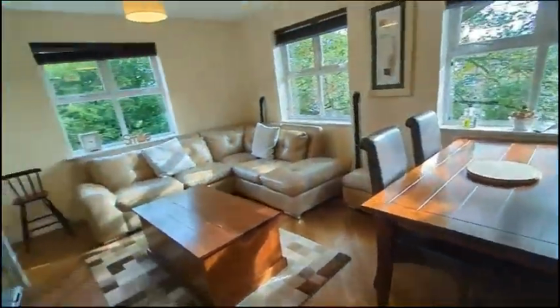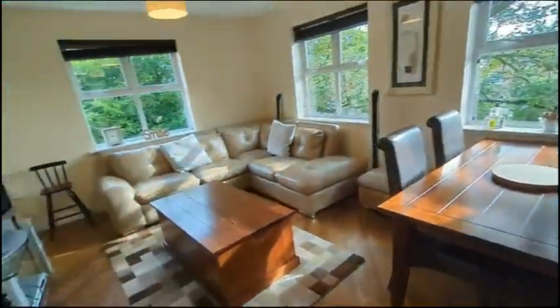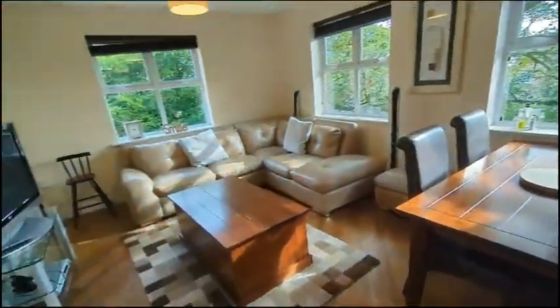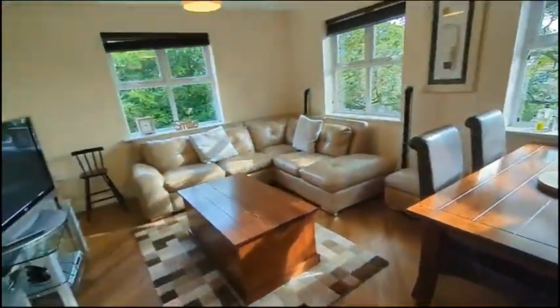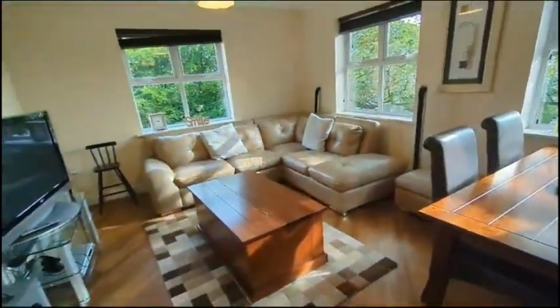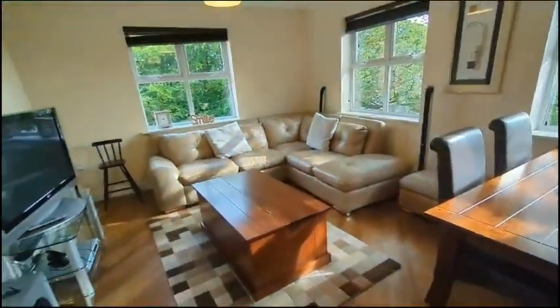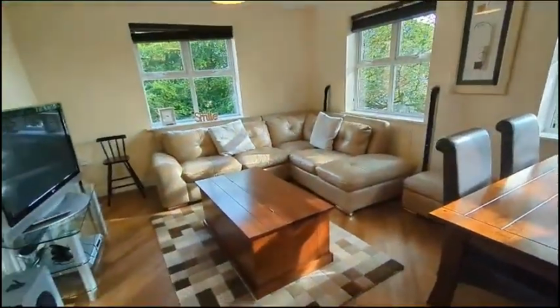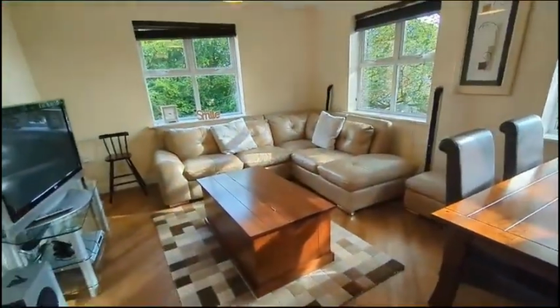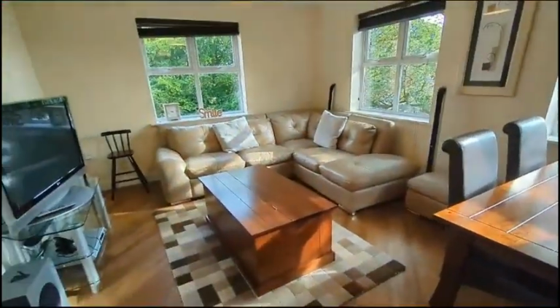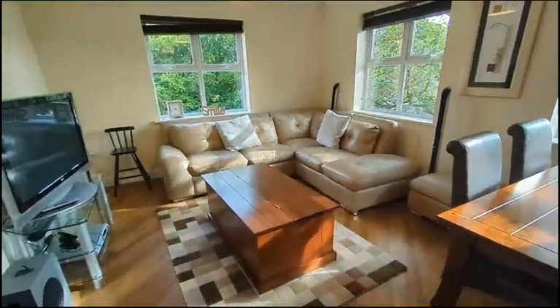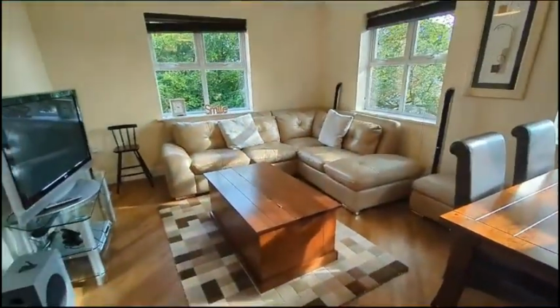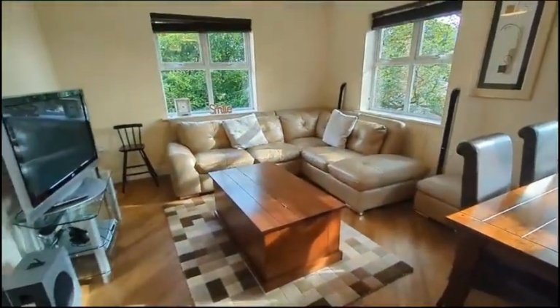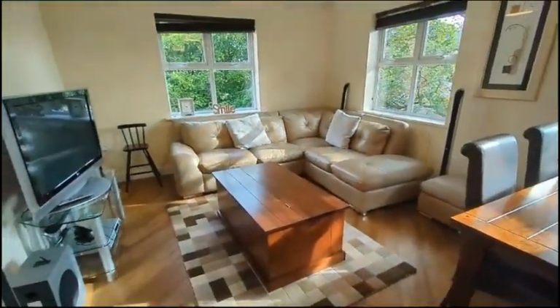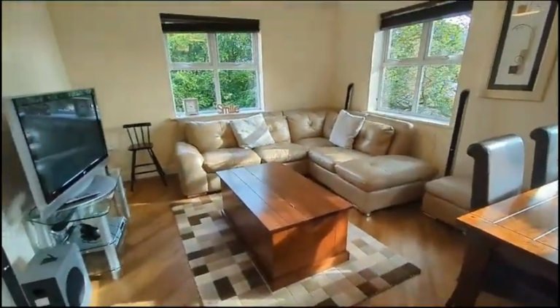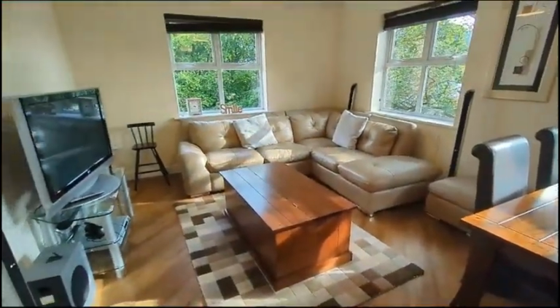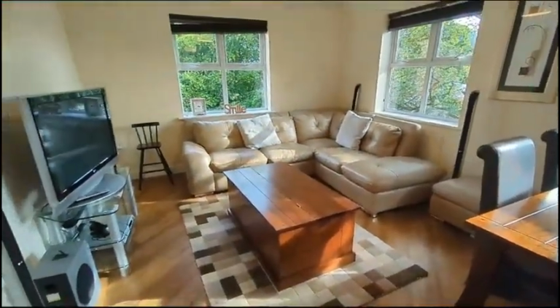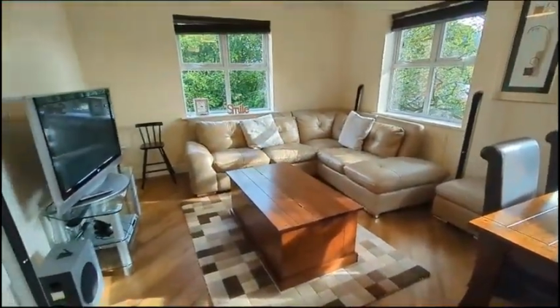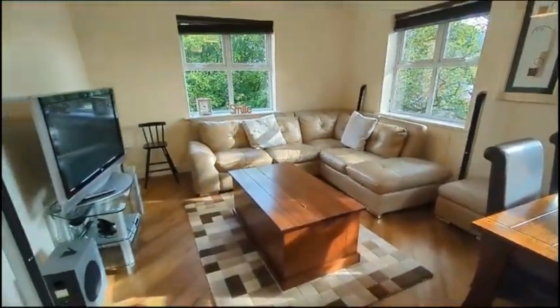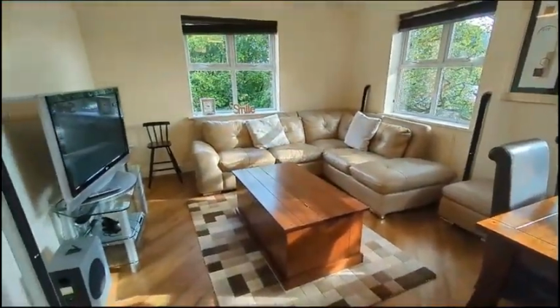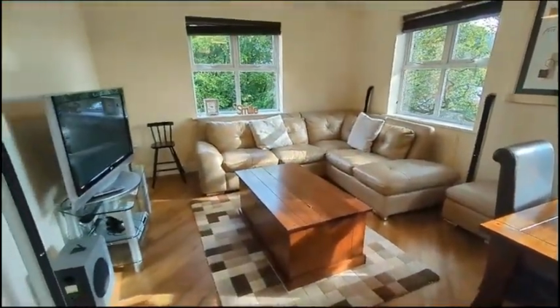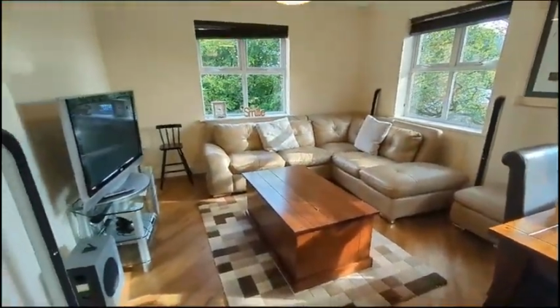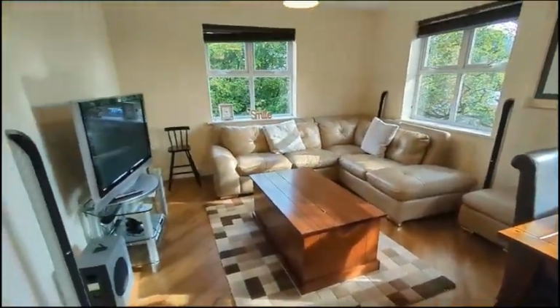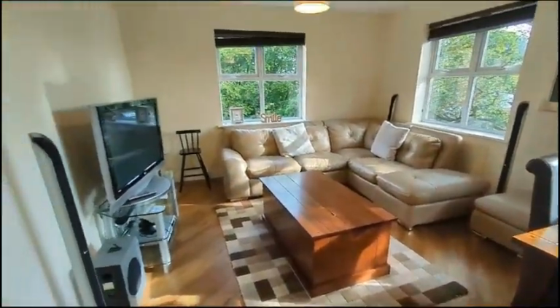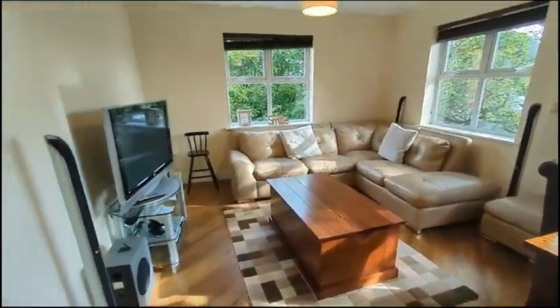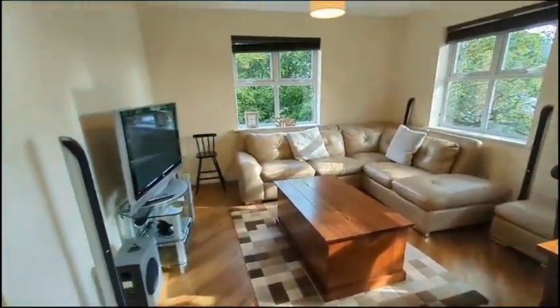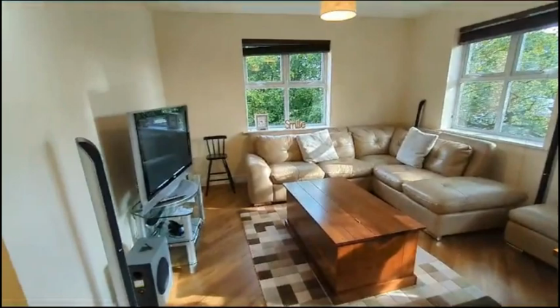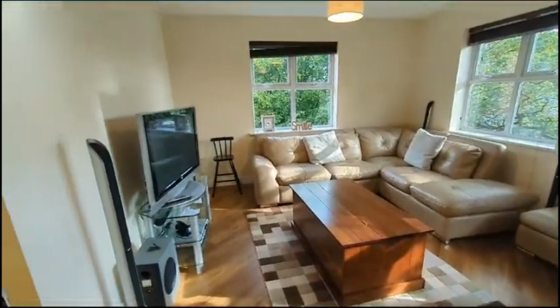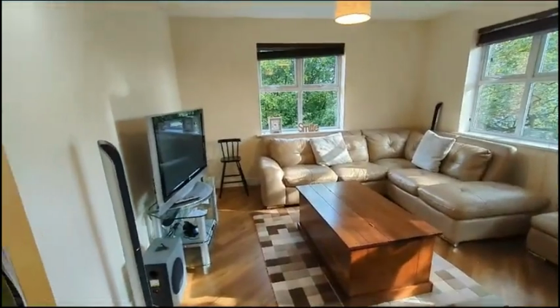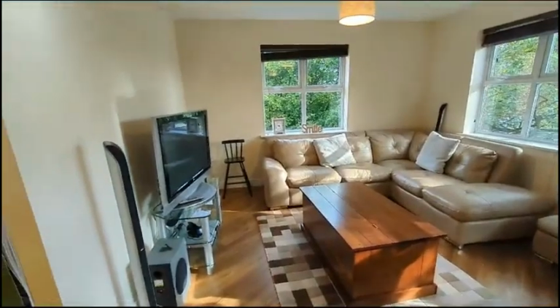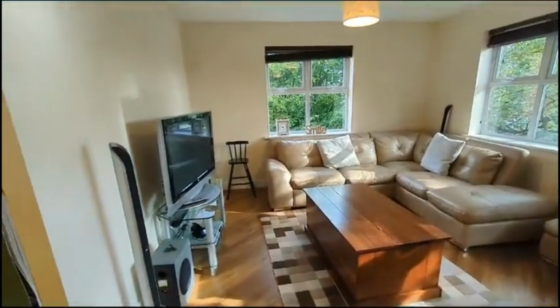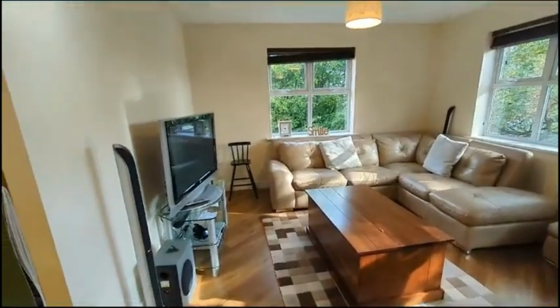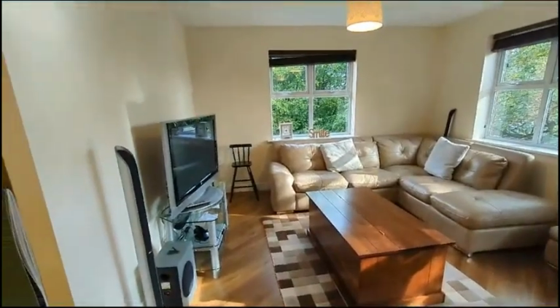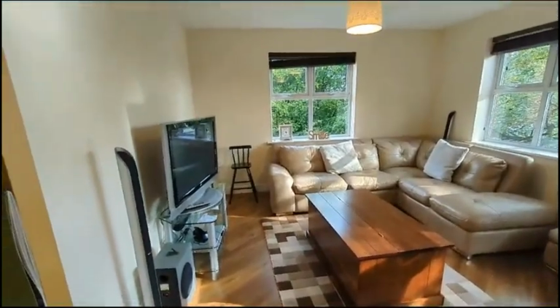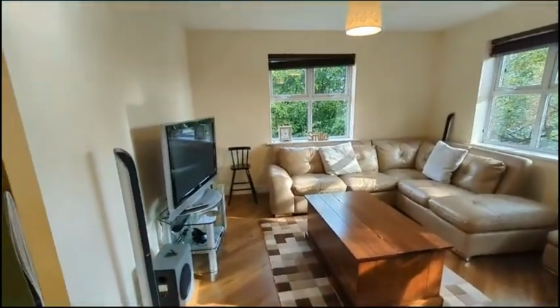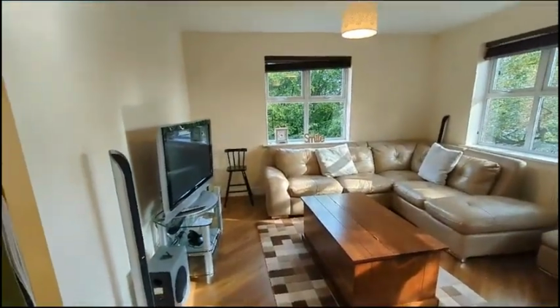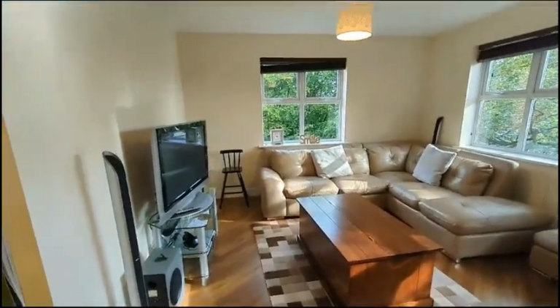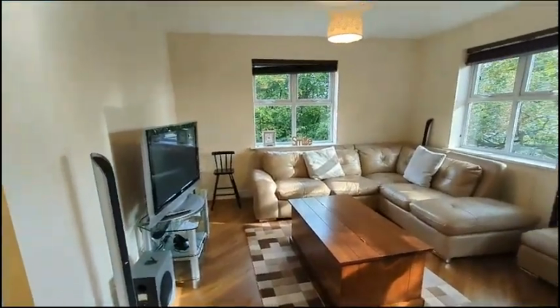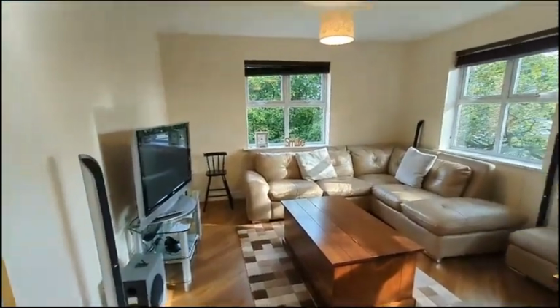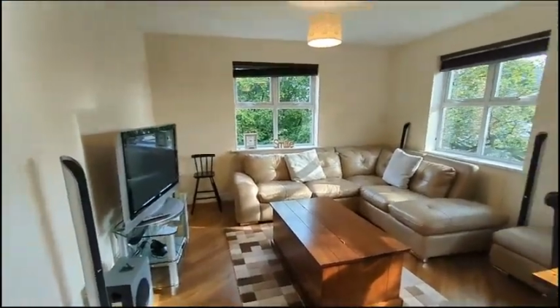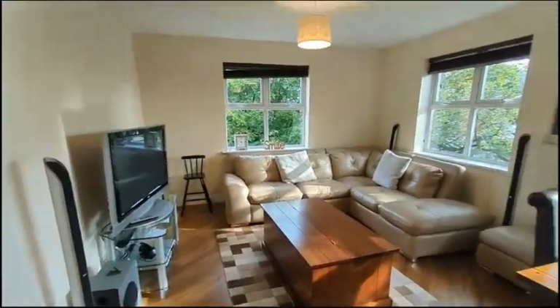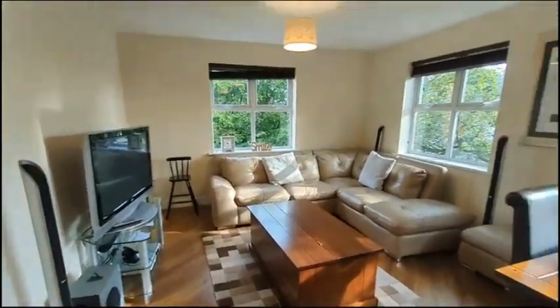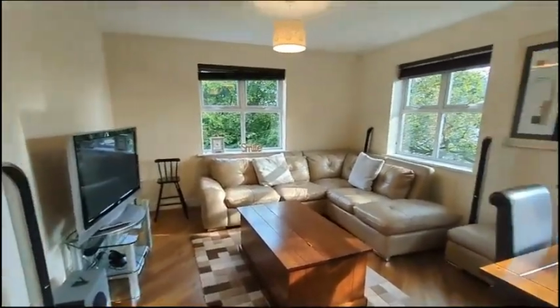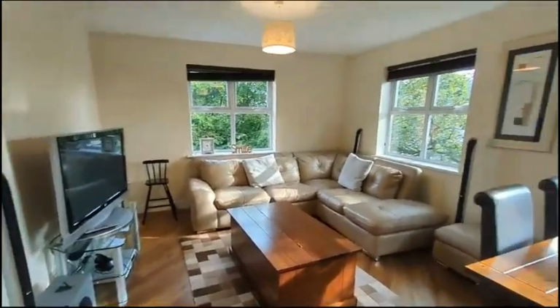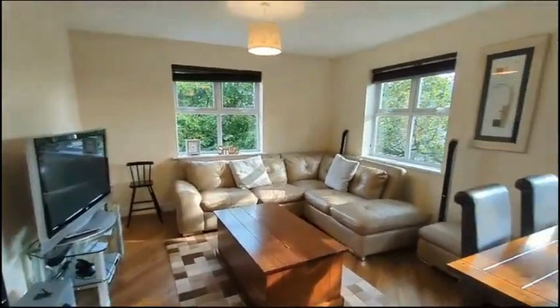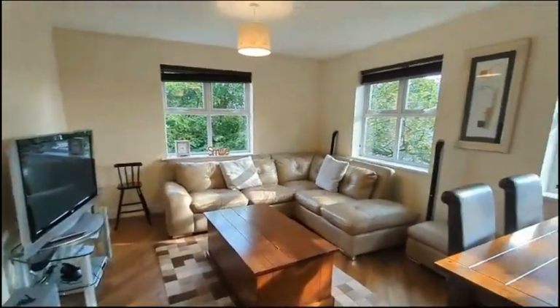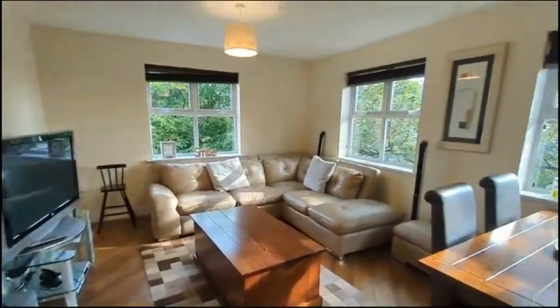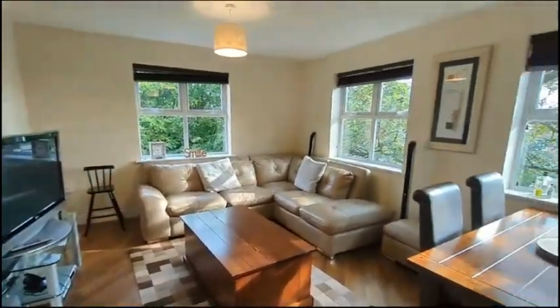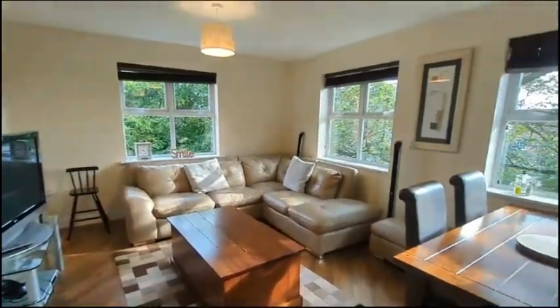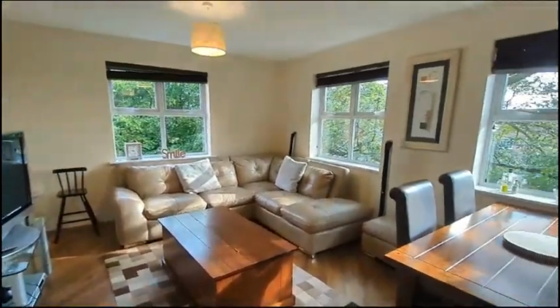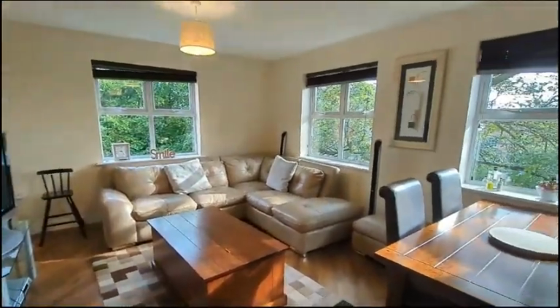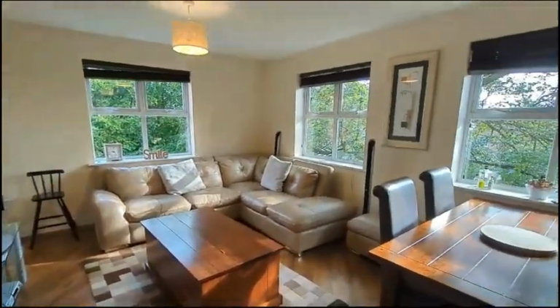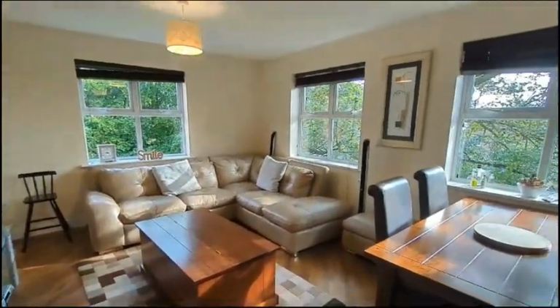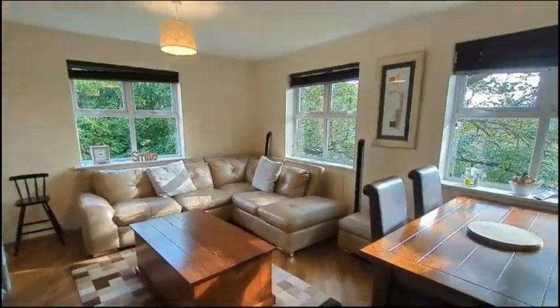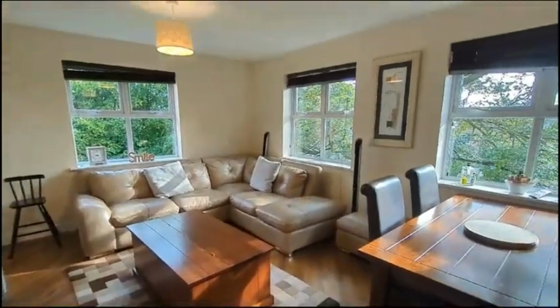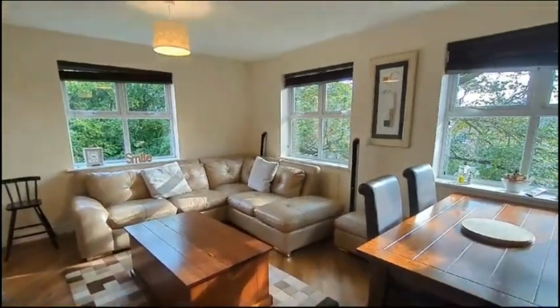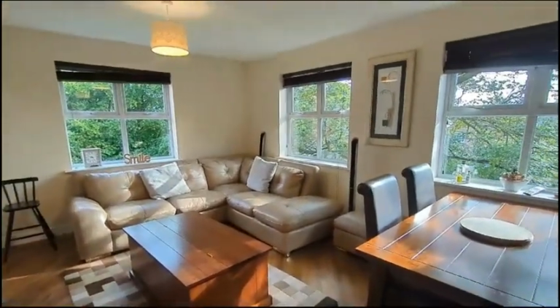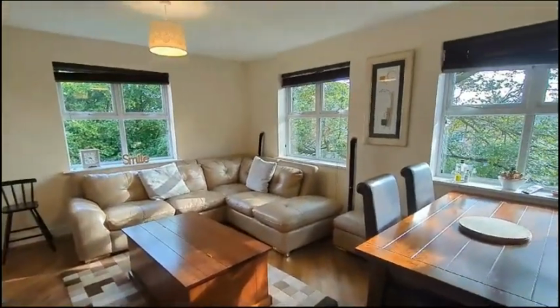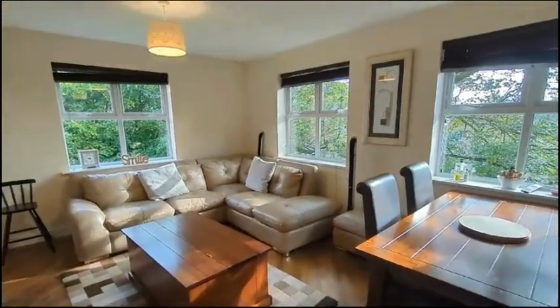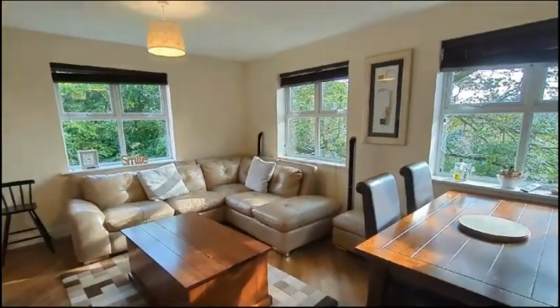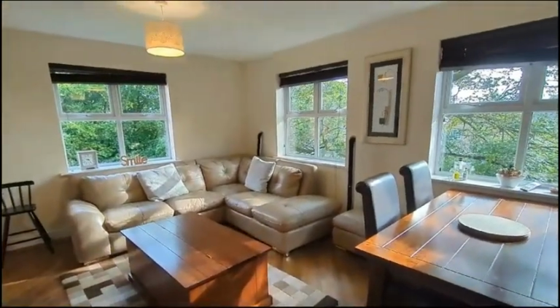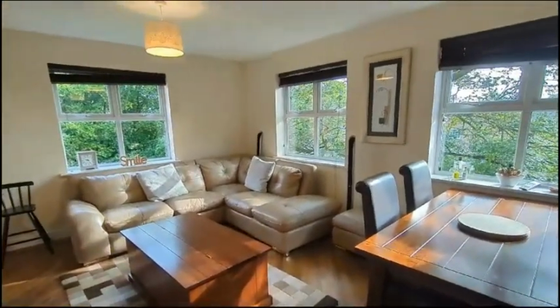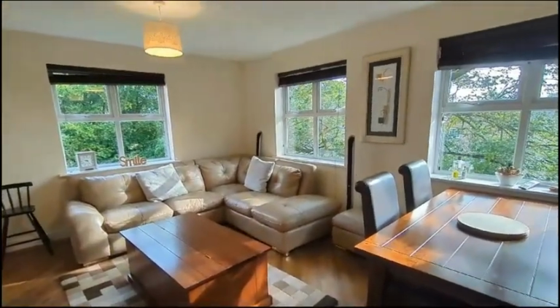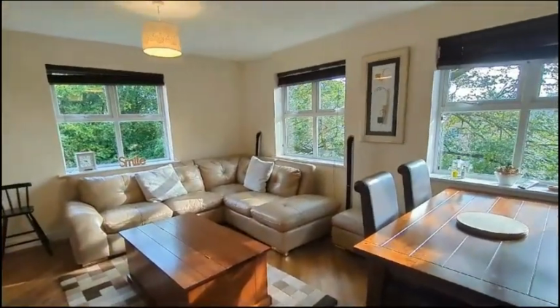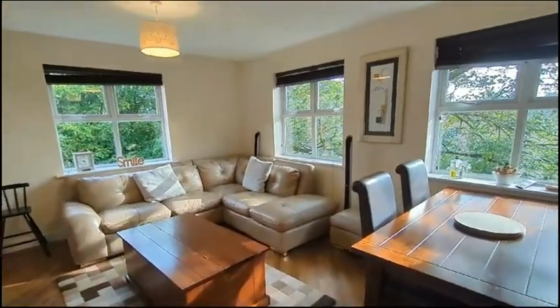And finally we've got the living kitchen space. It's really bright and airy with dual-aspect windows.